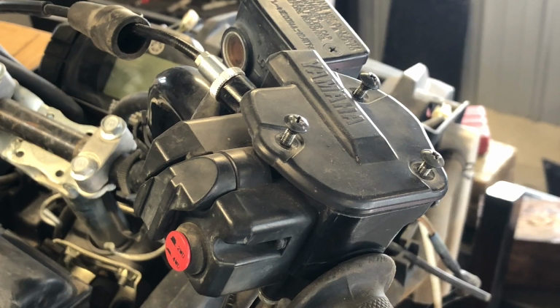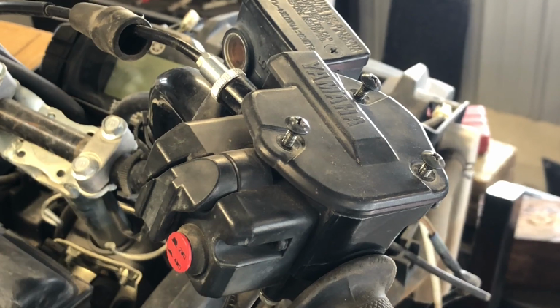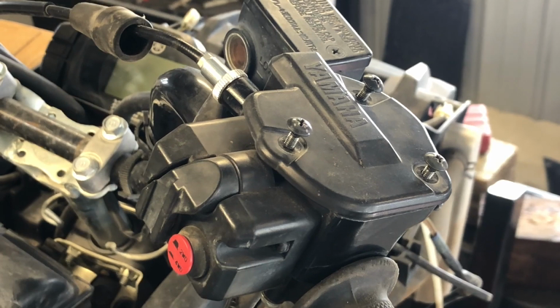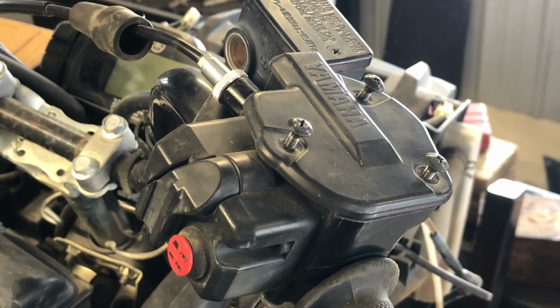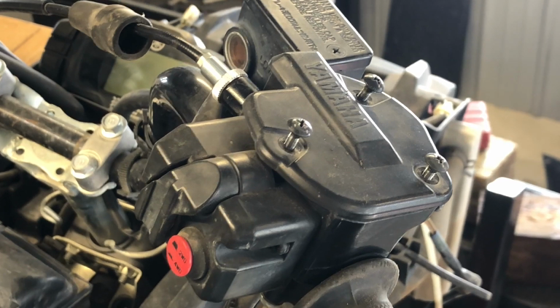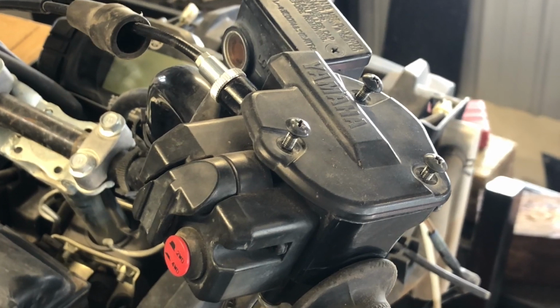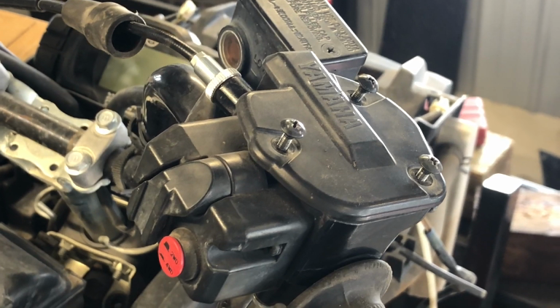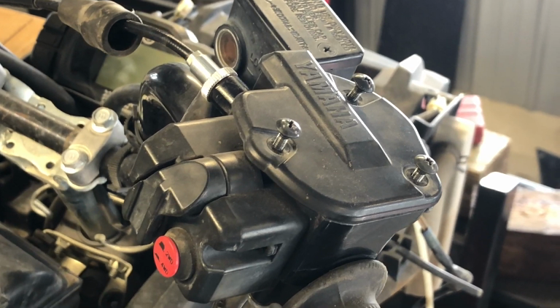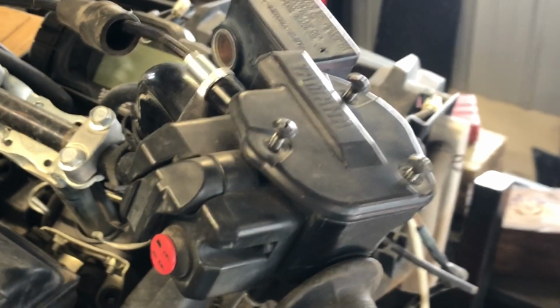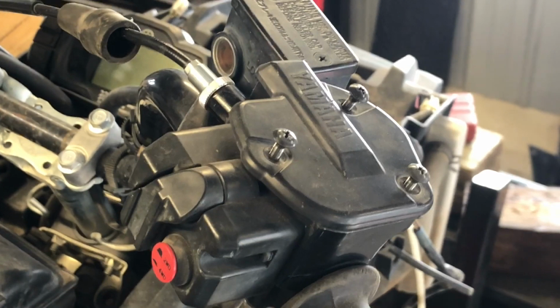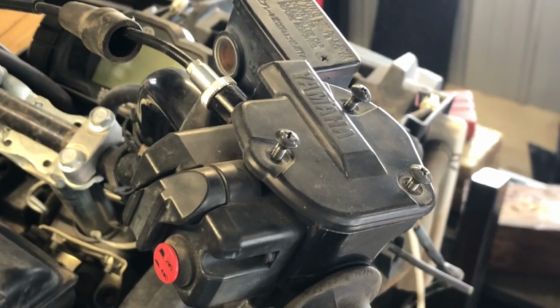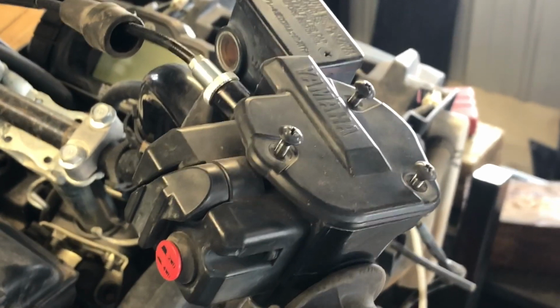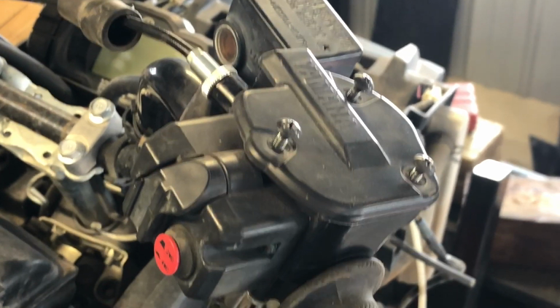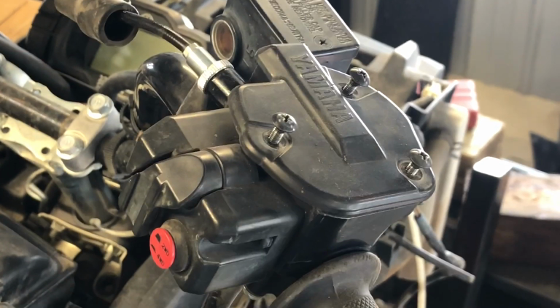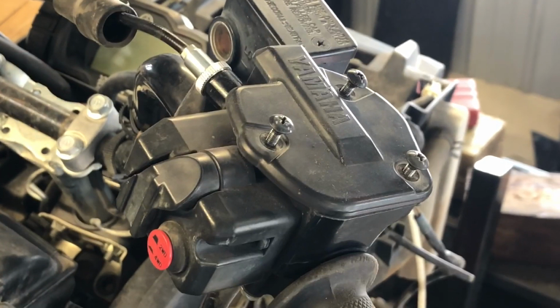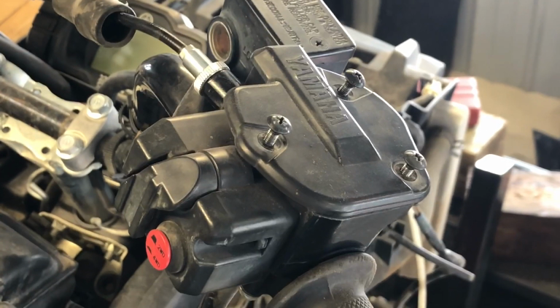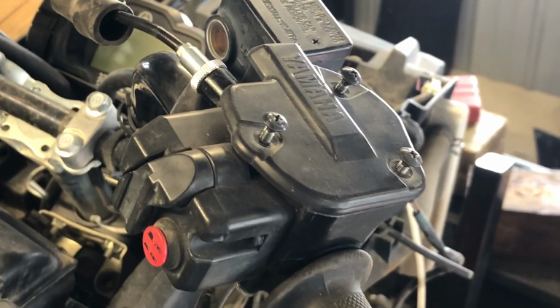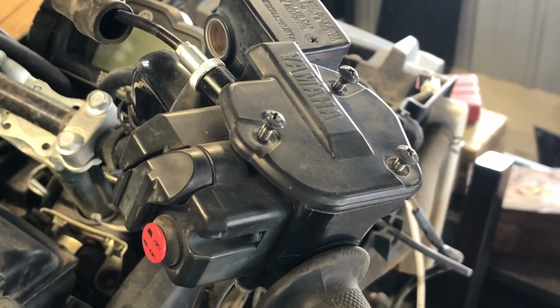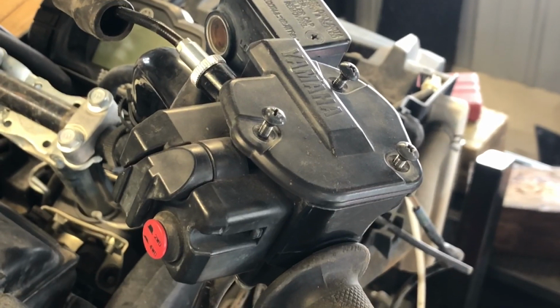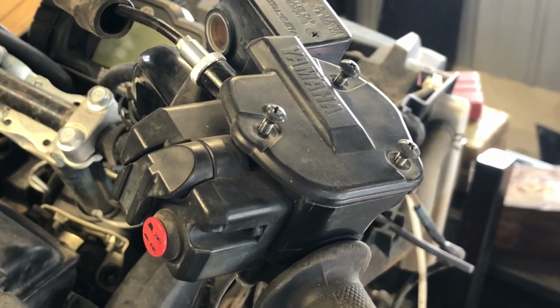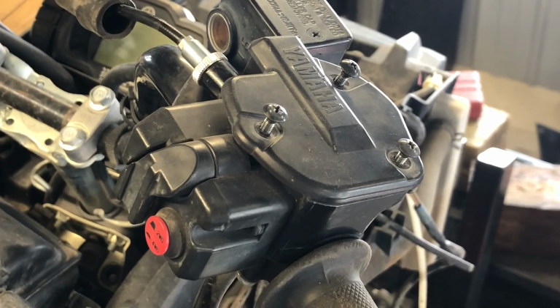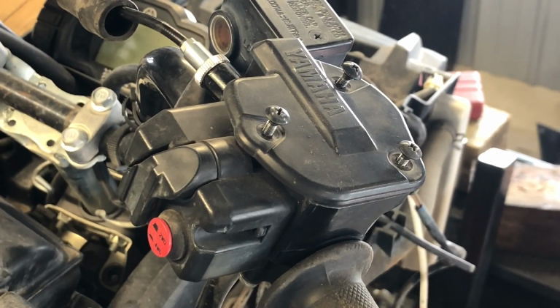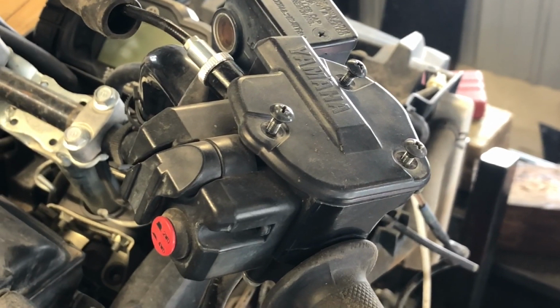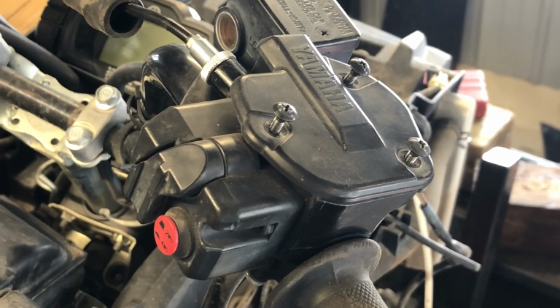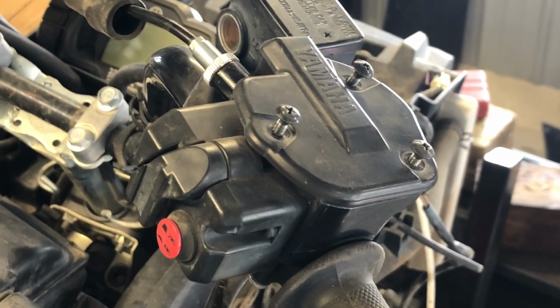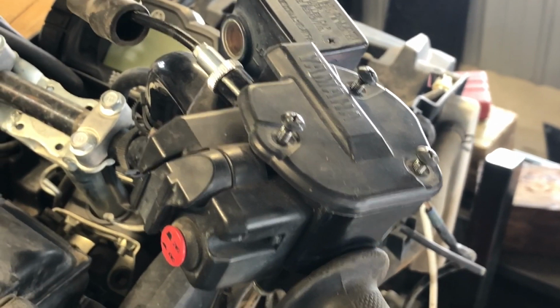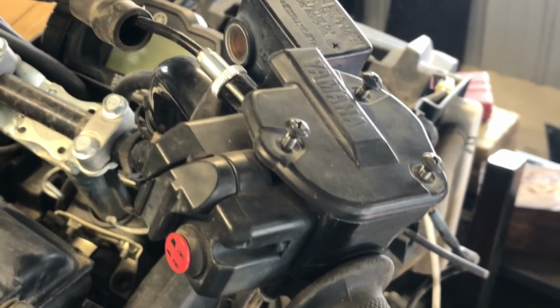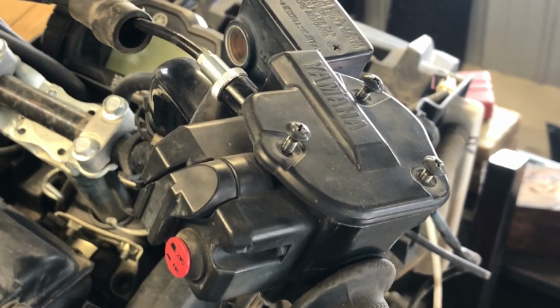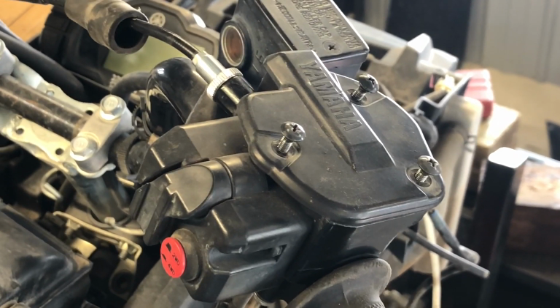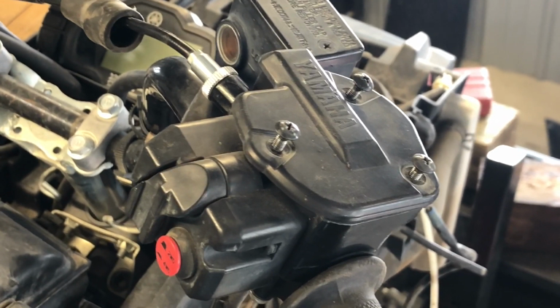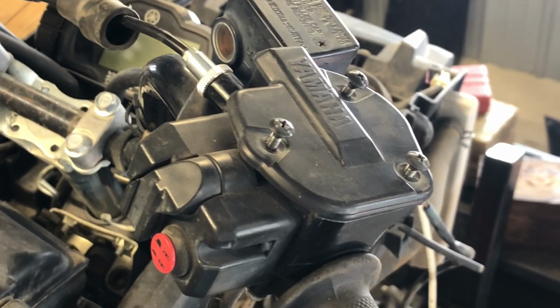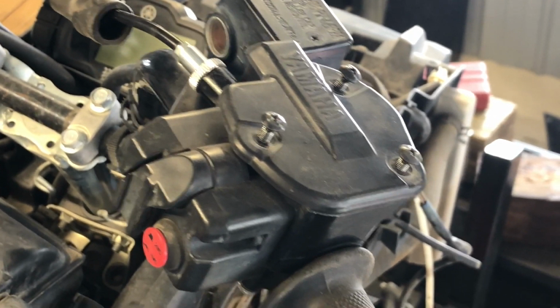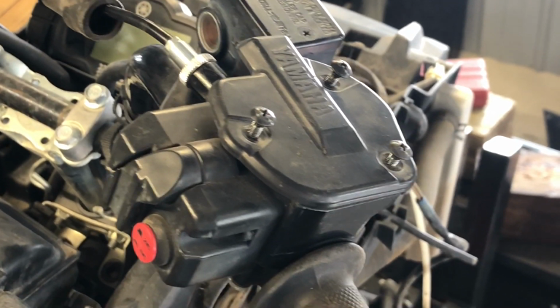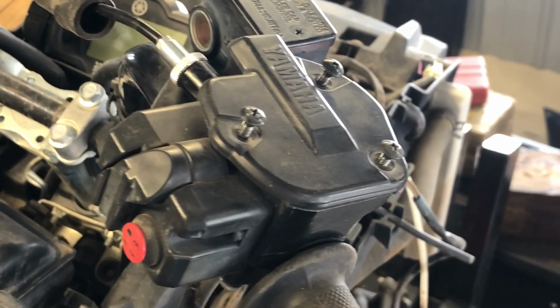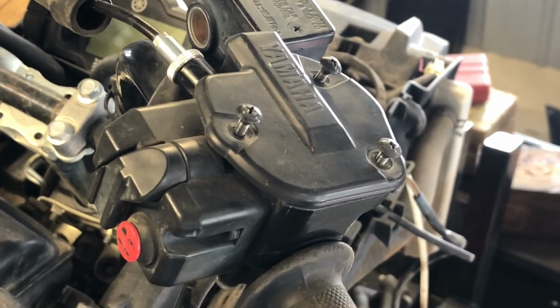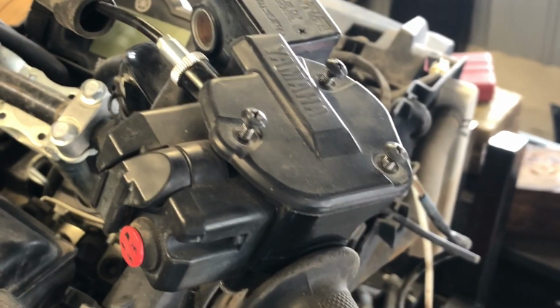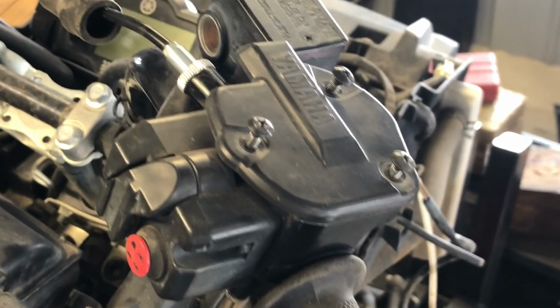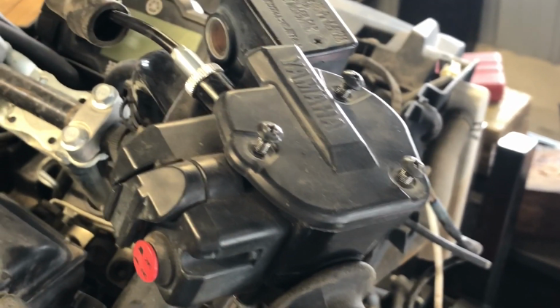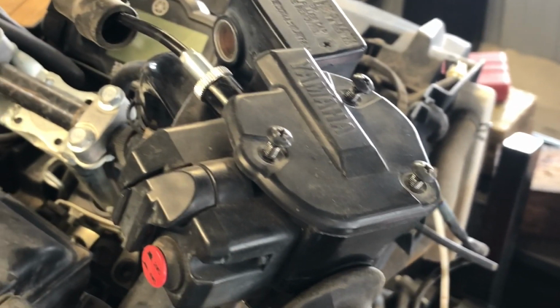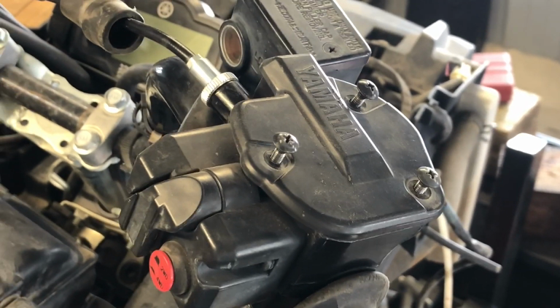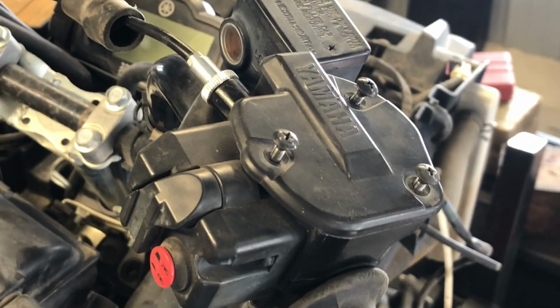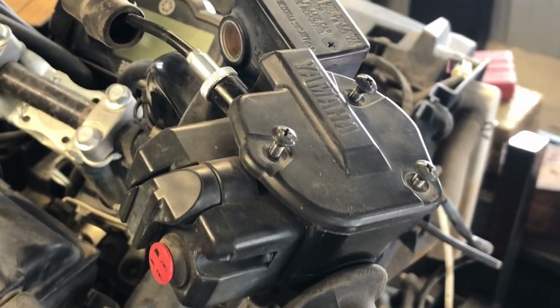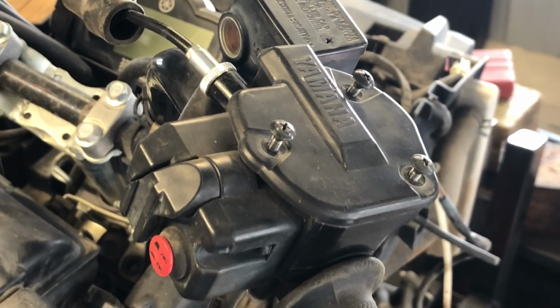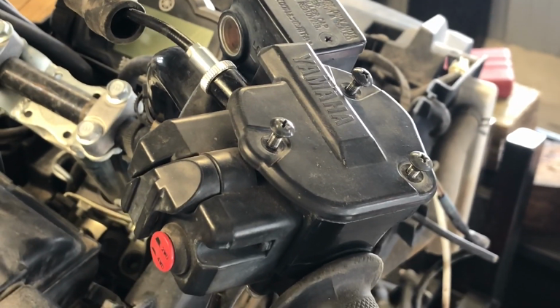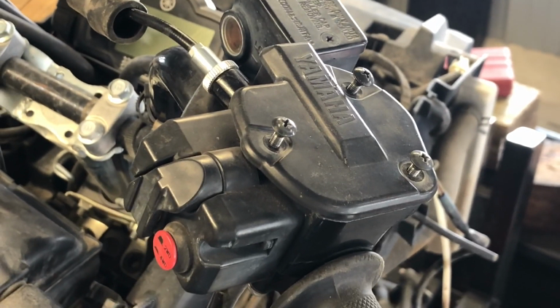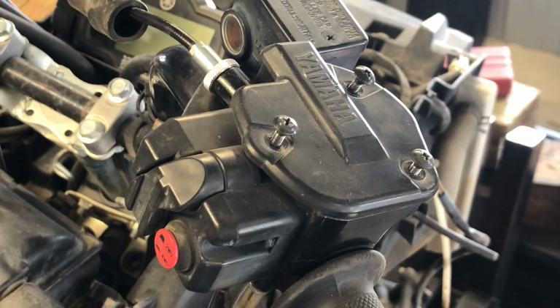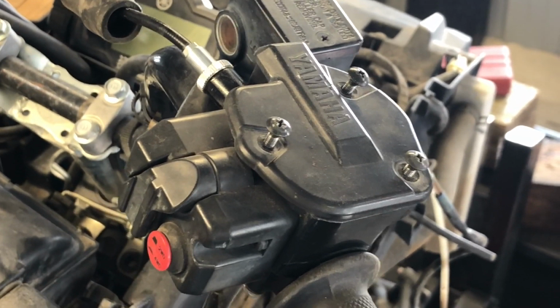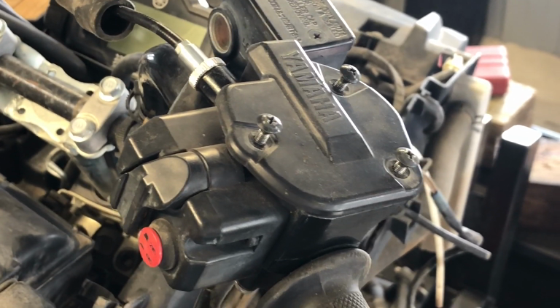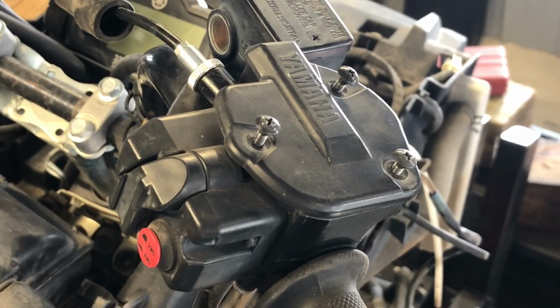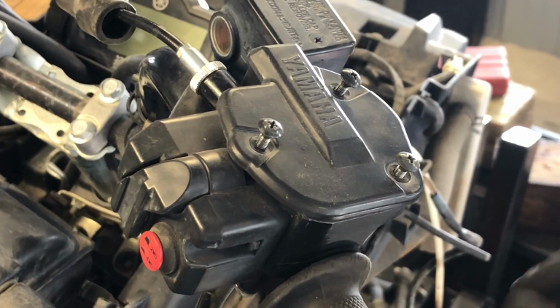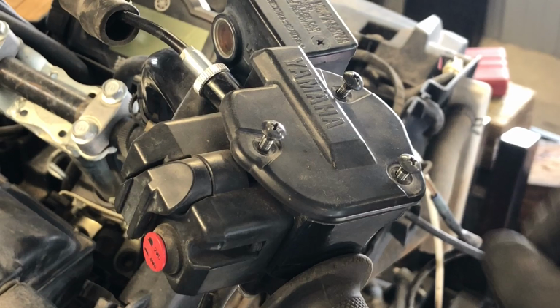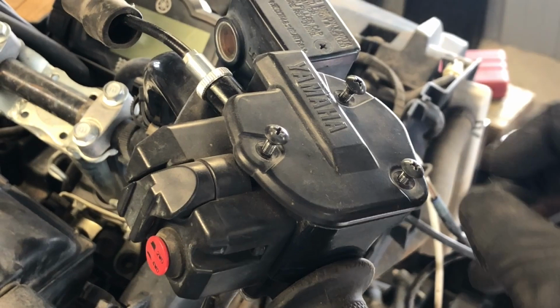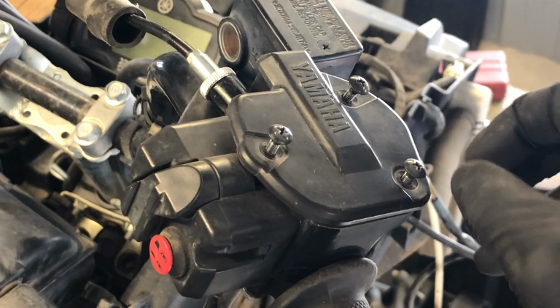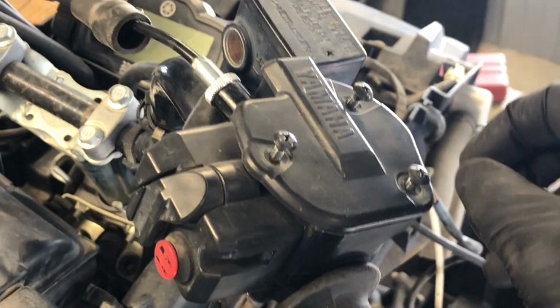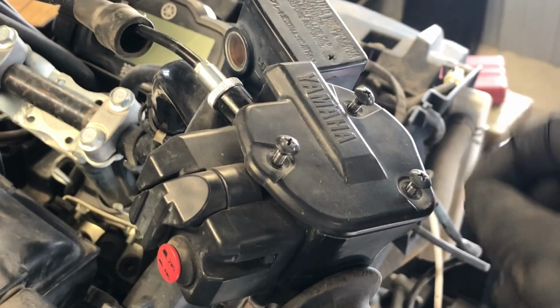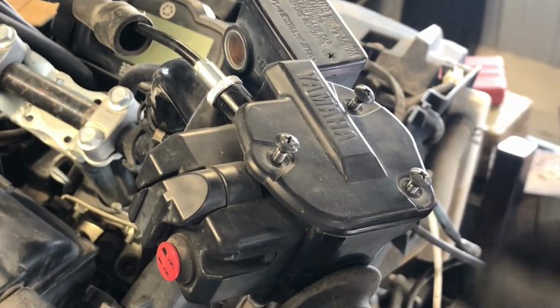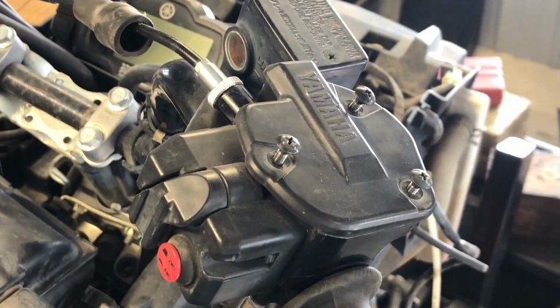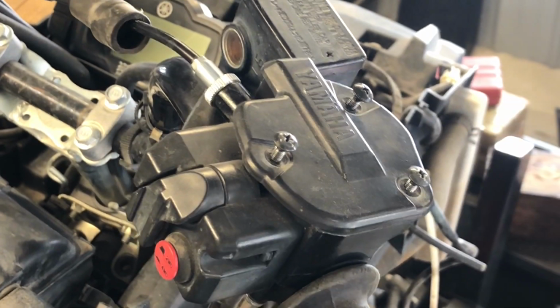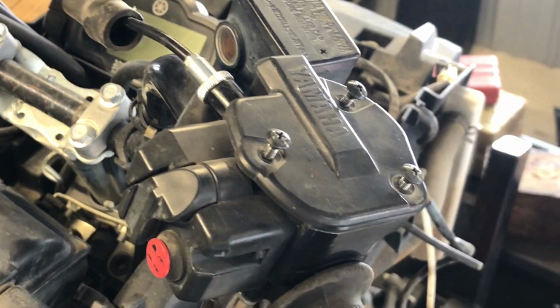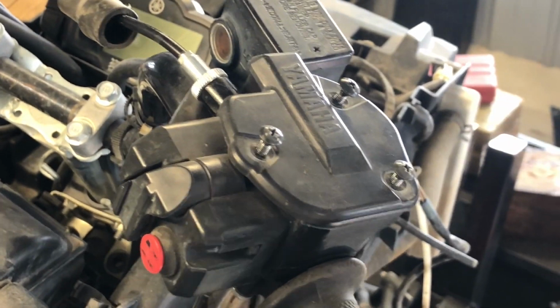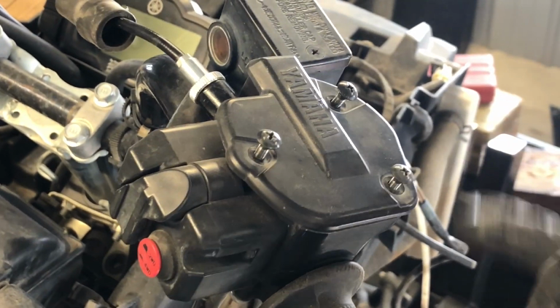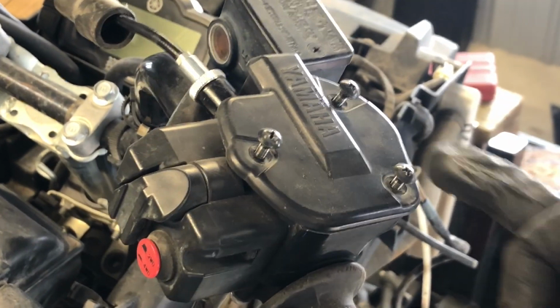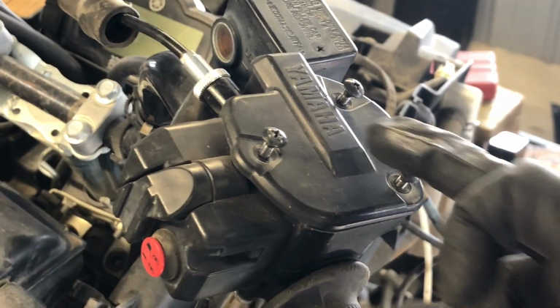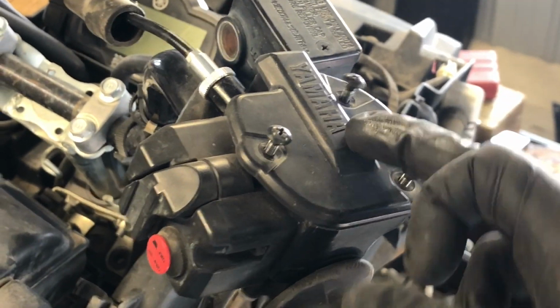We're going to be looking at replacing a throttle cable on a Yamaha Grizzly 550, and the 700s are going to be the same.